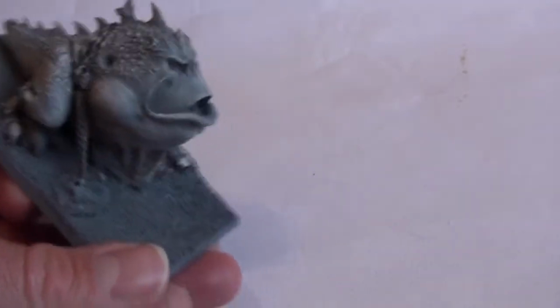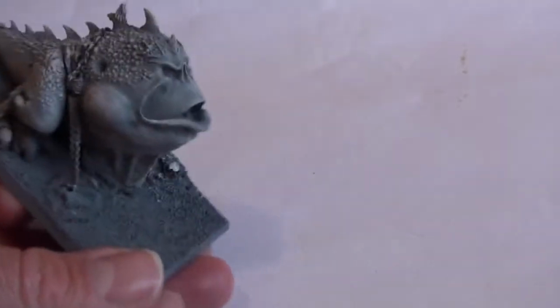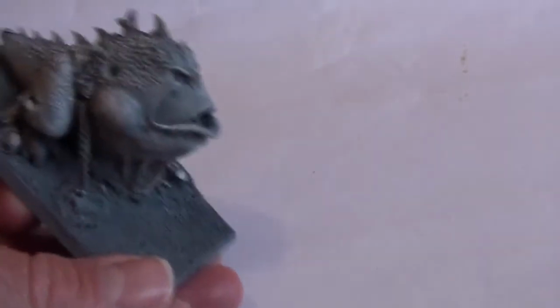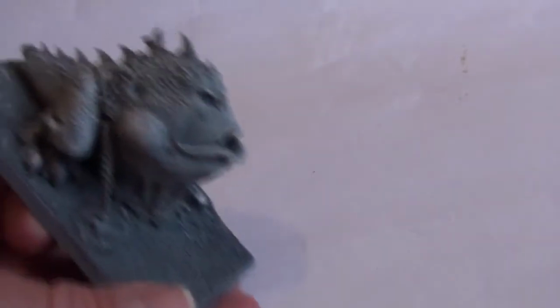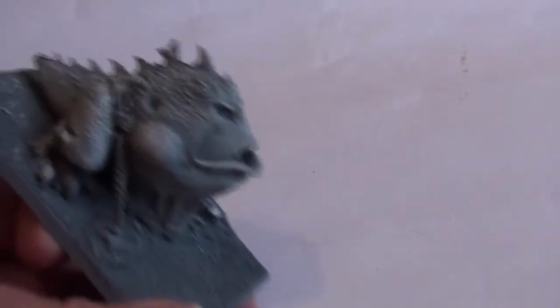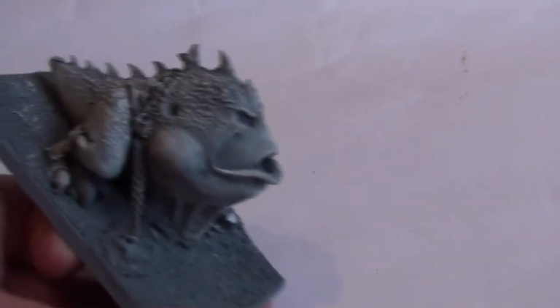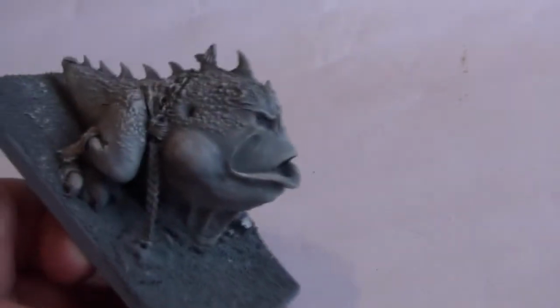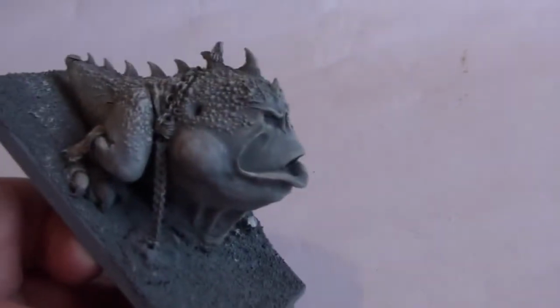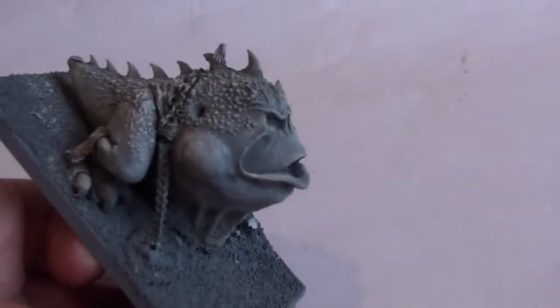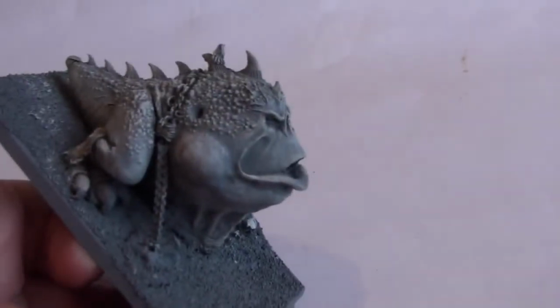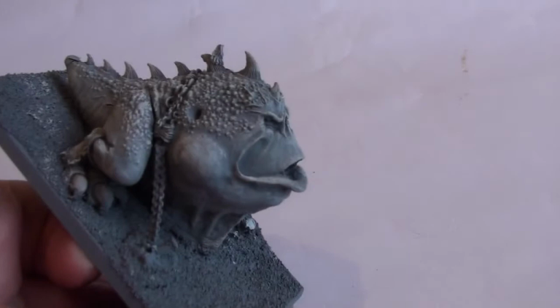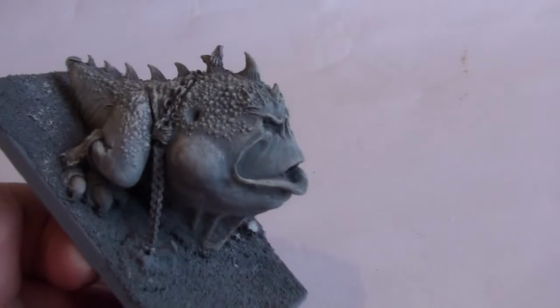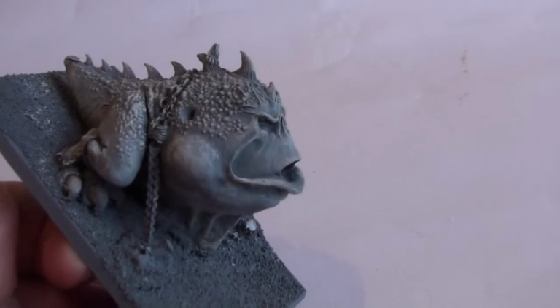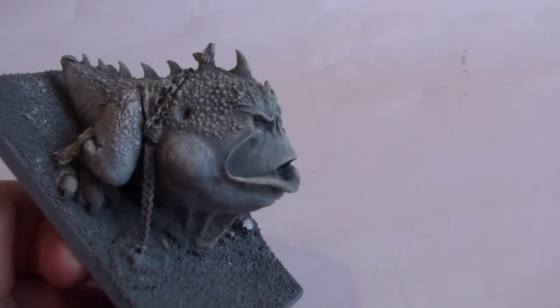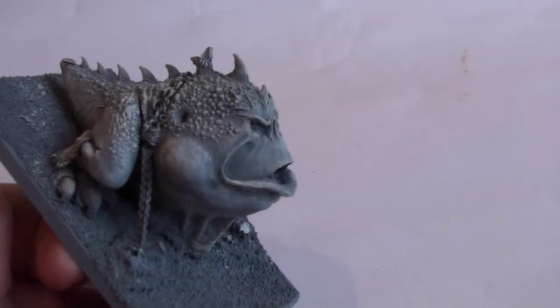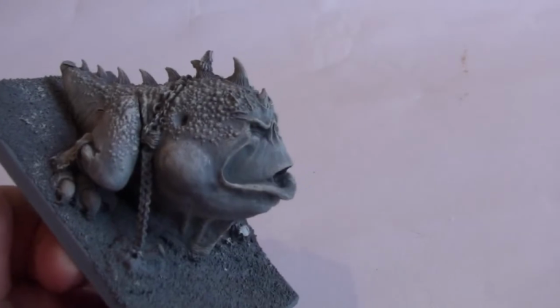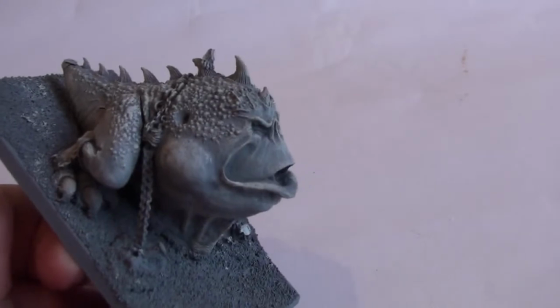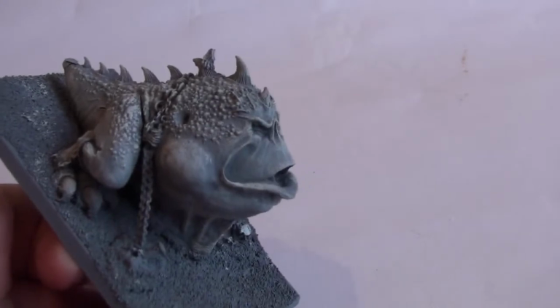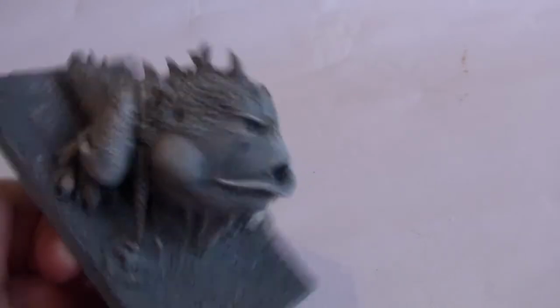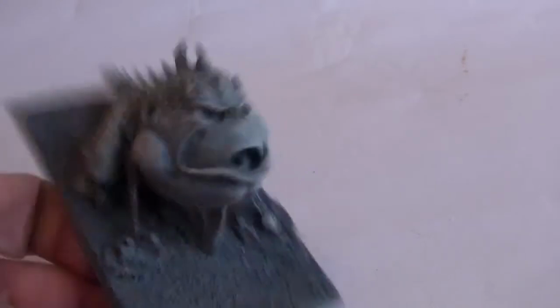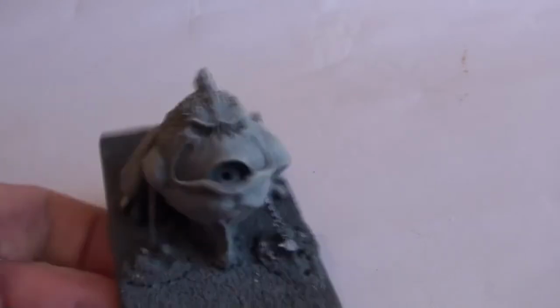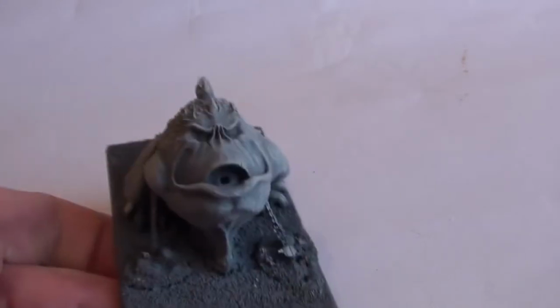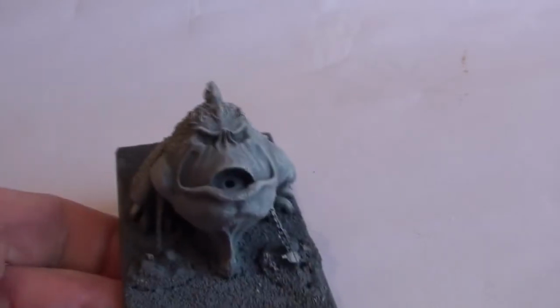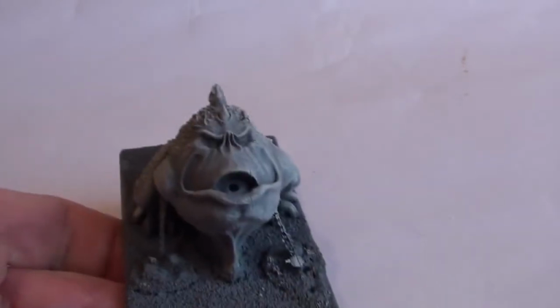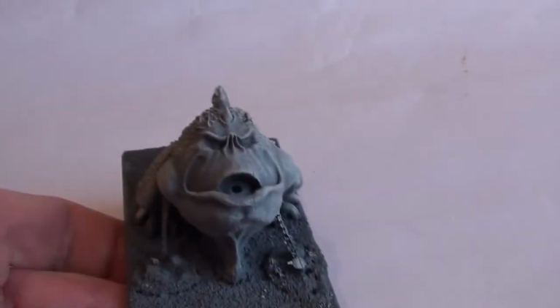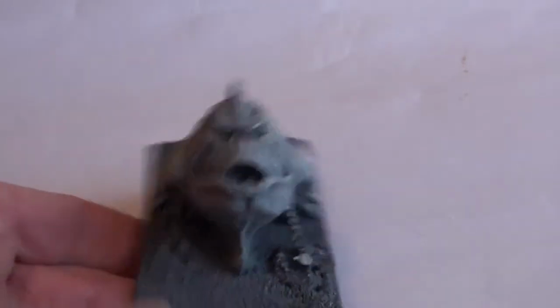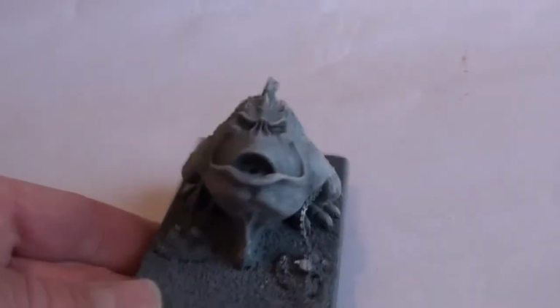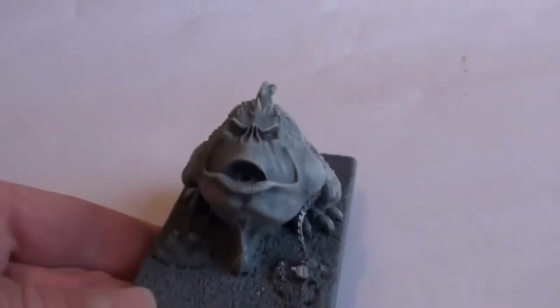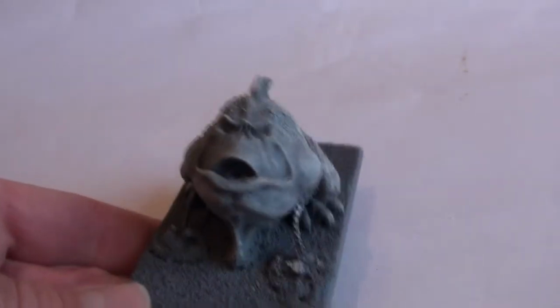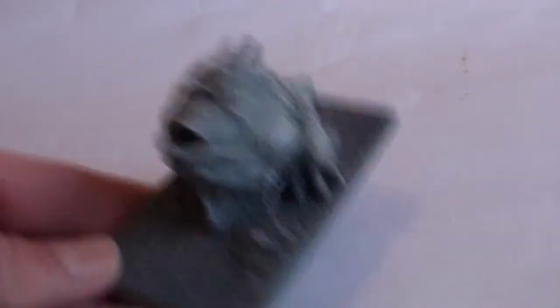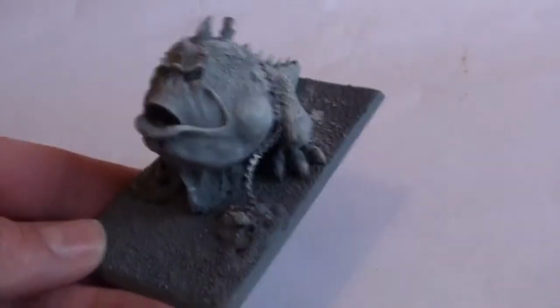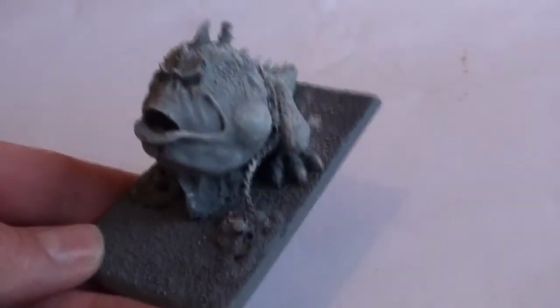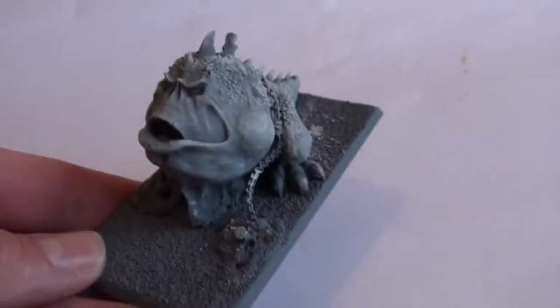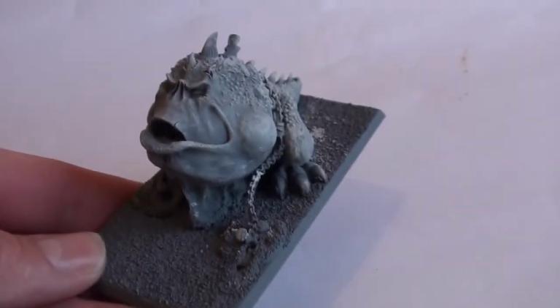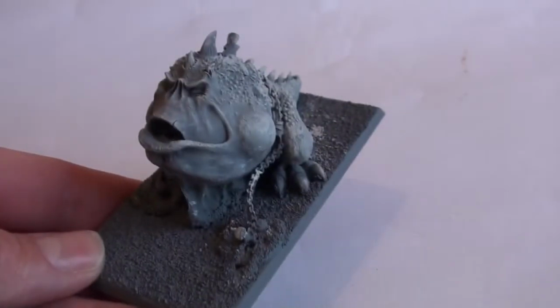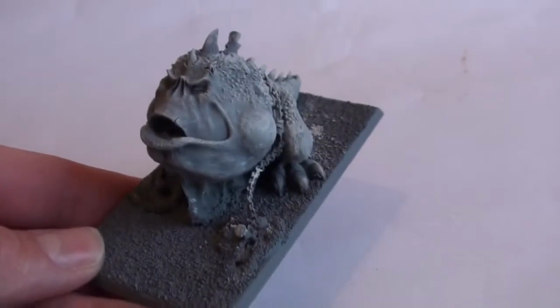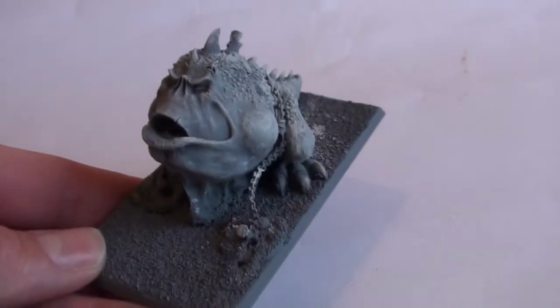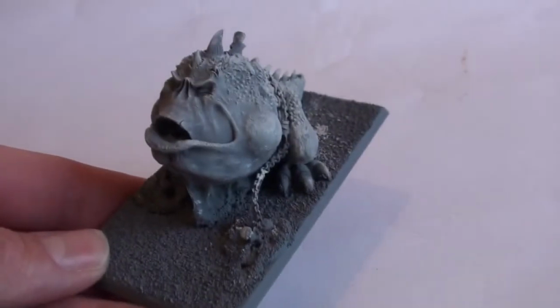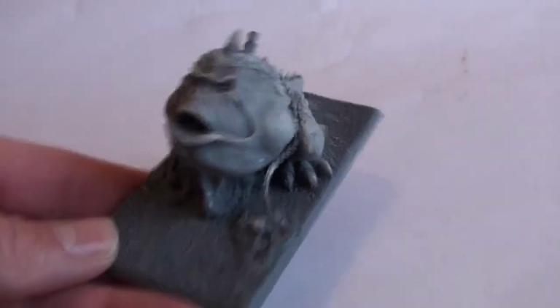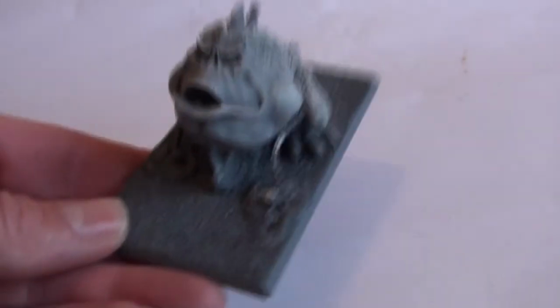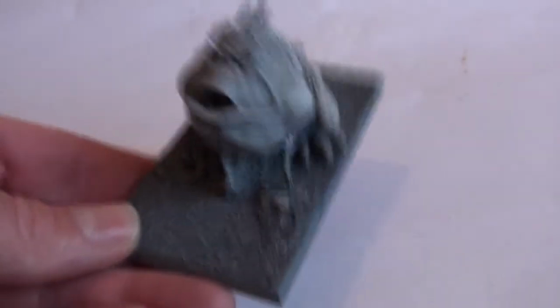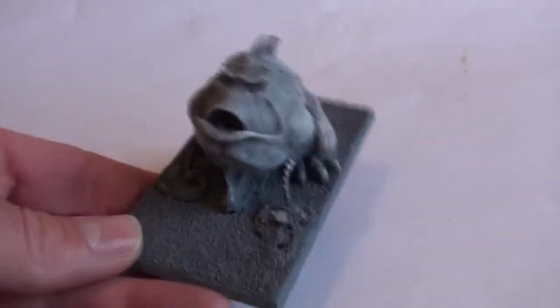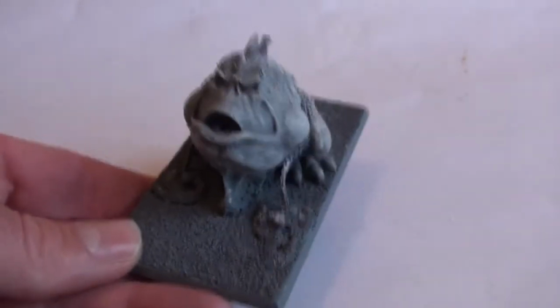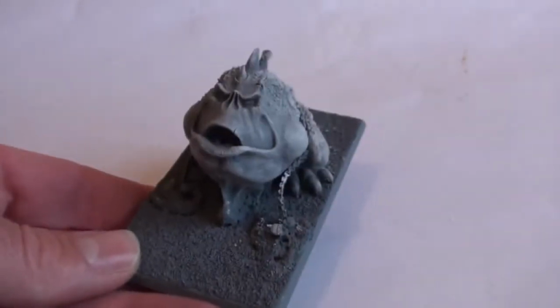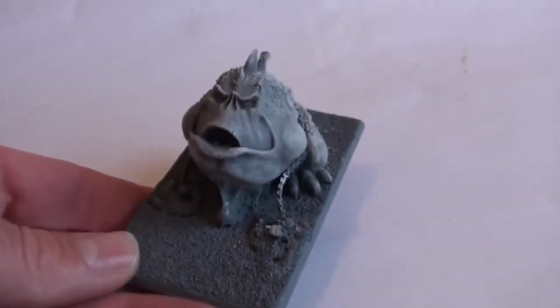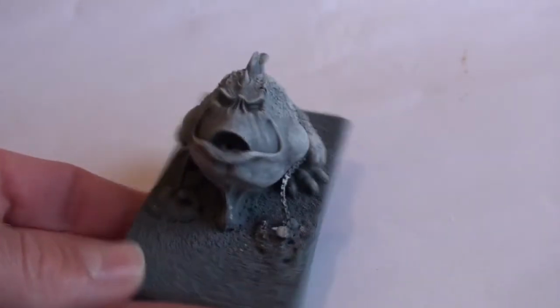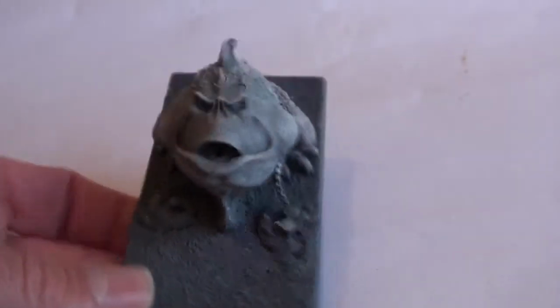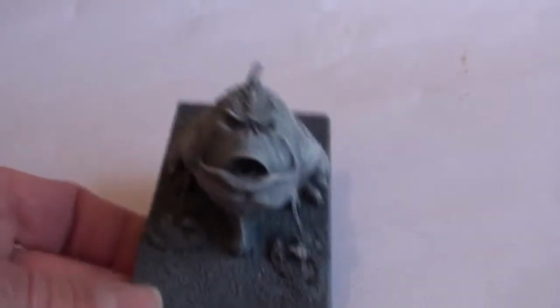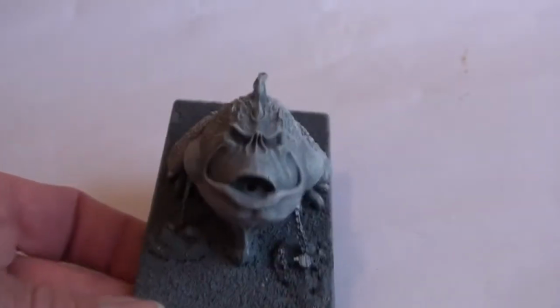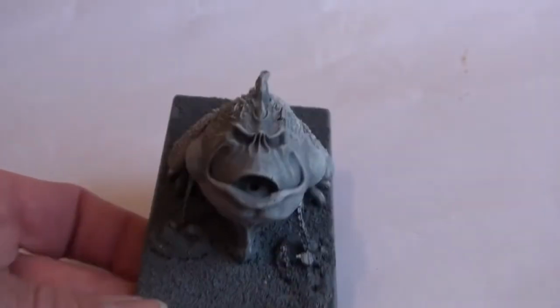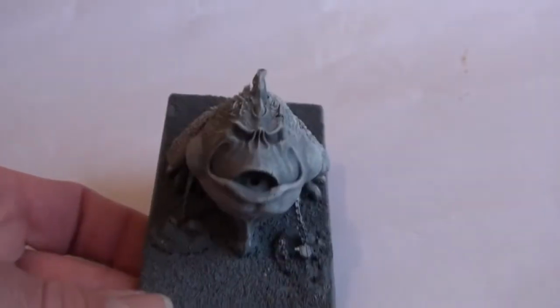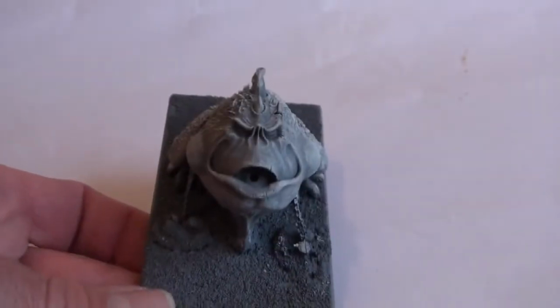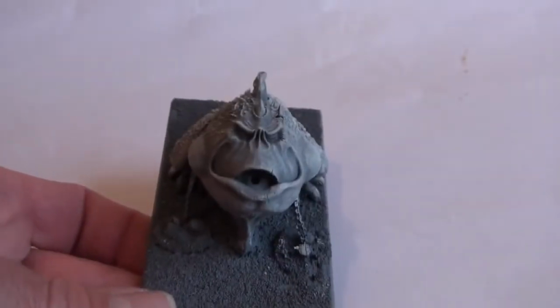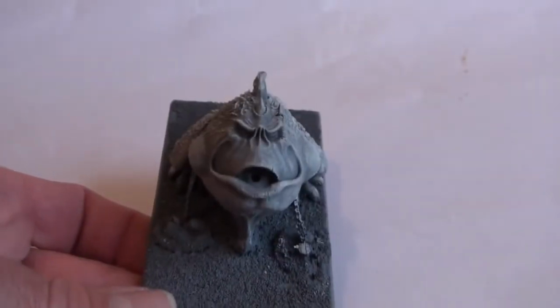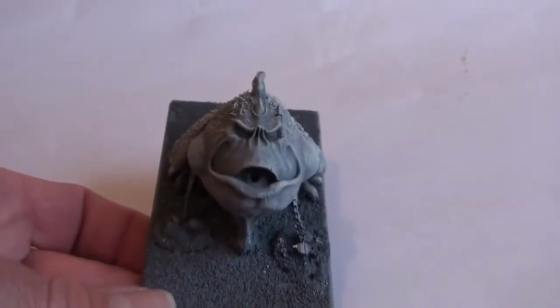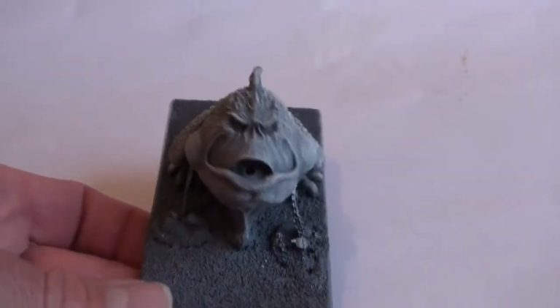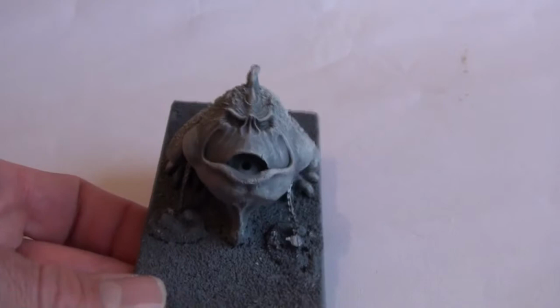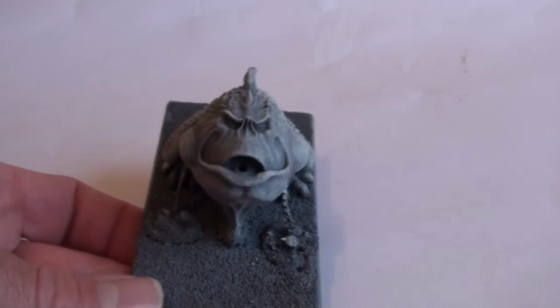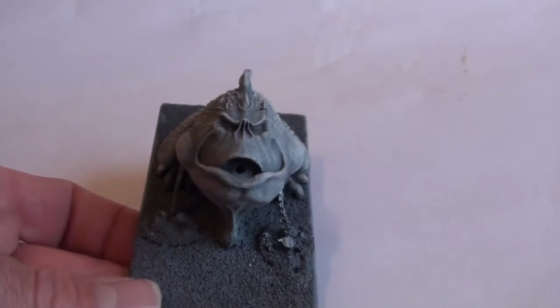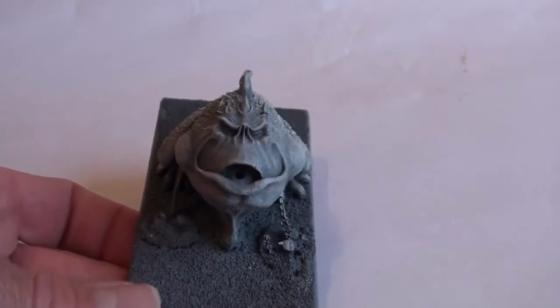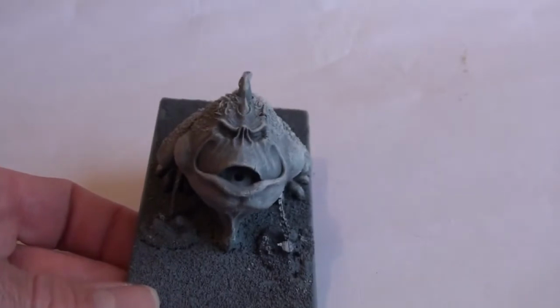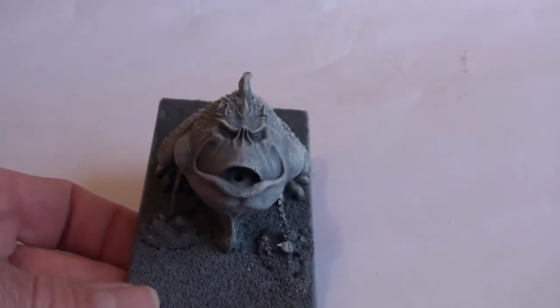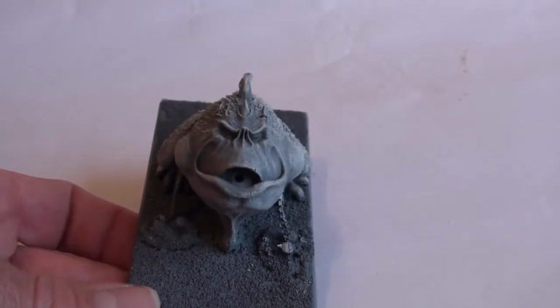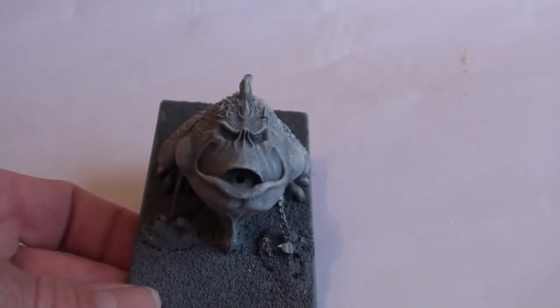He's a great figure, isn't he? I'm very happy with him. So that's him and he's pretty much done.